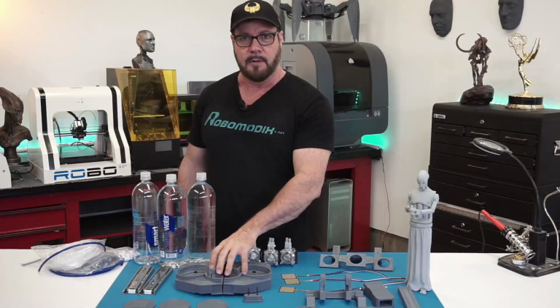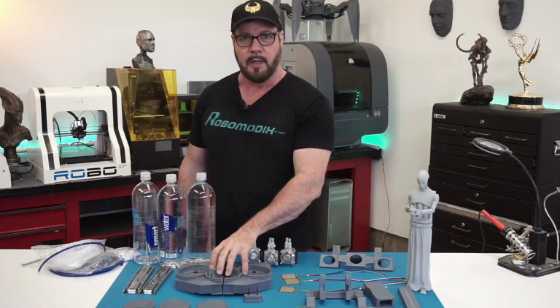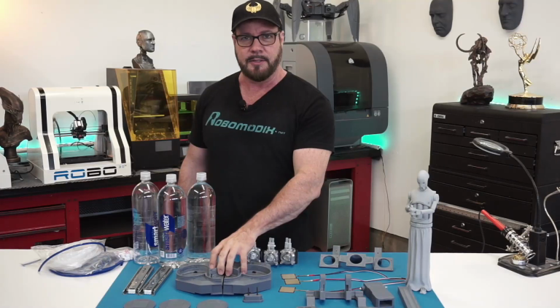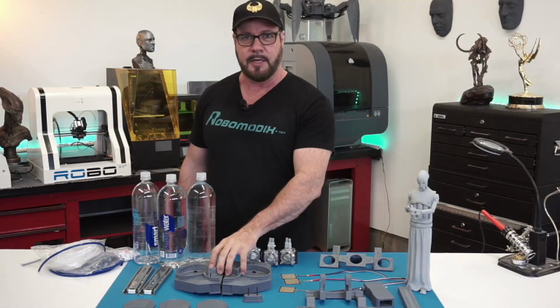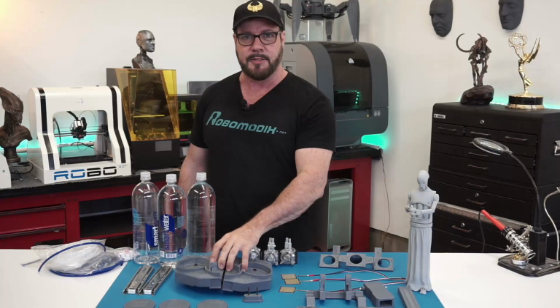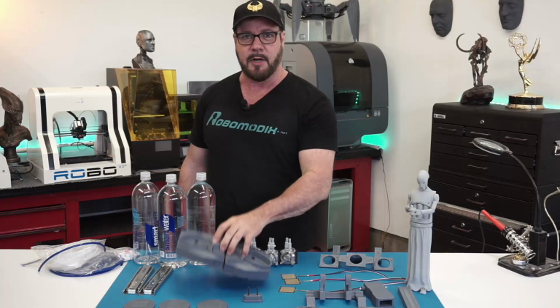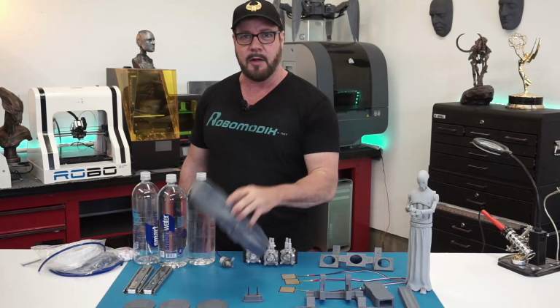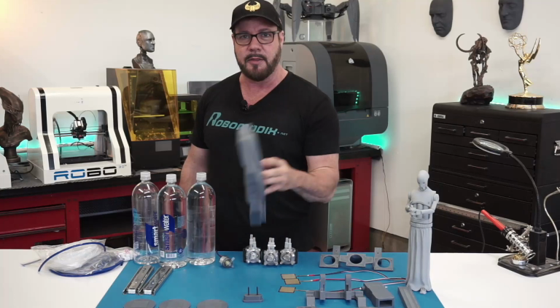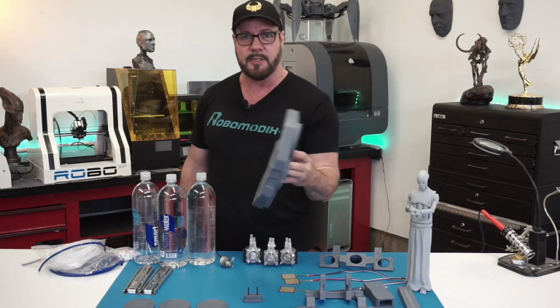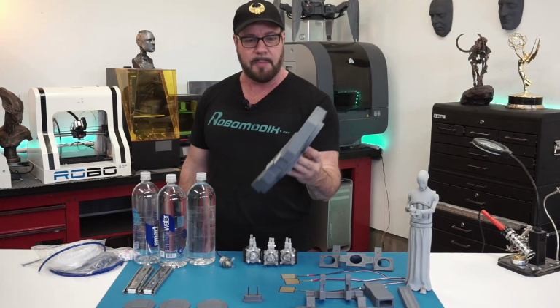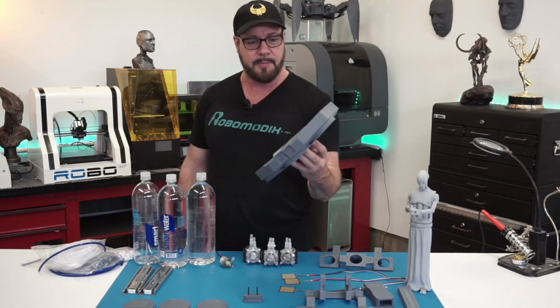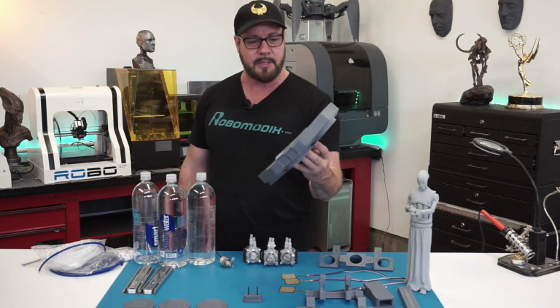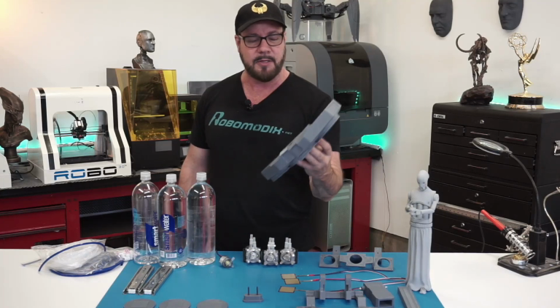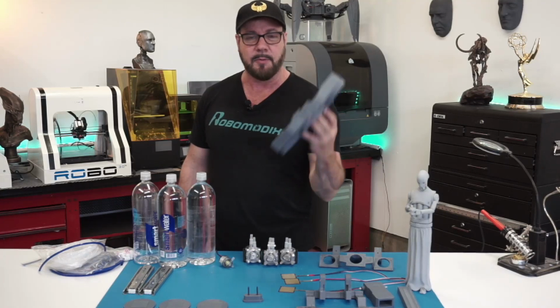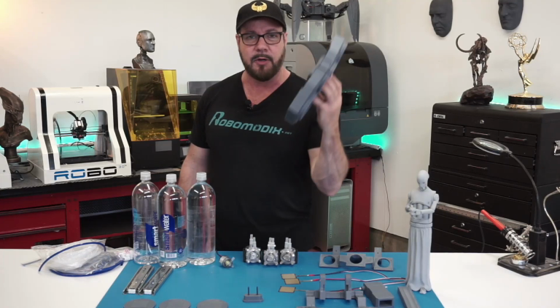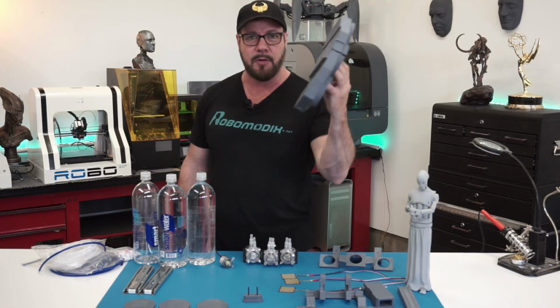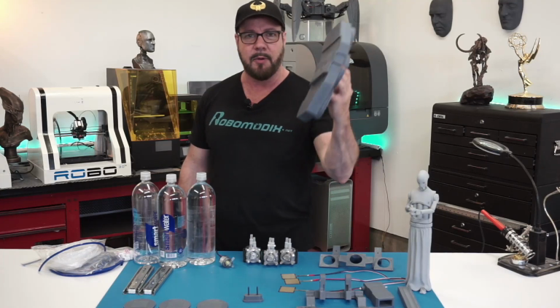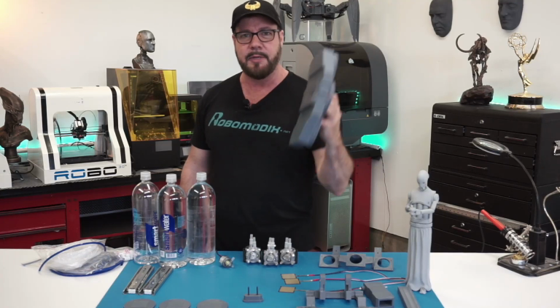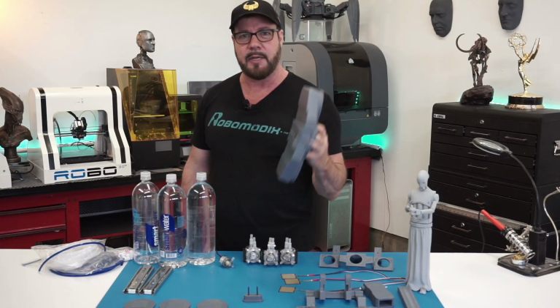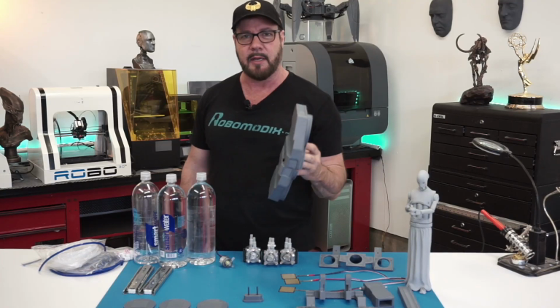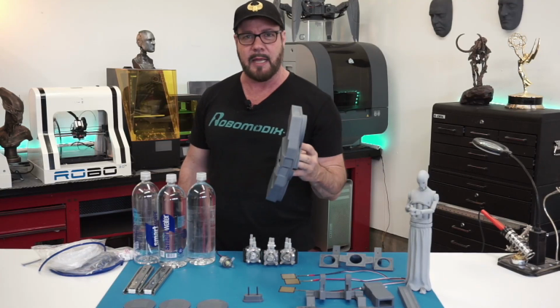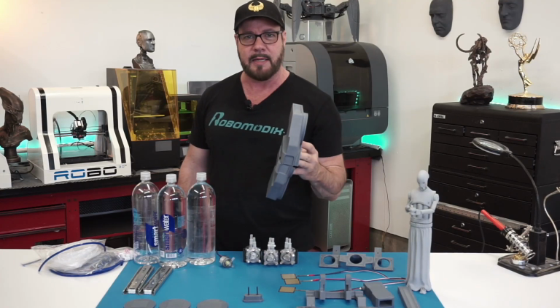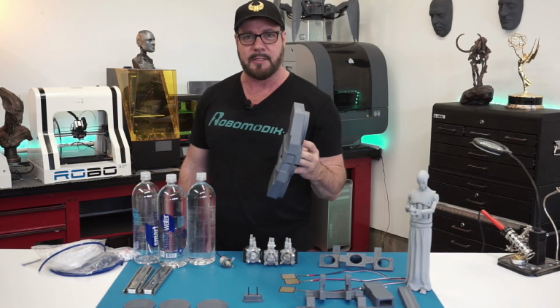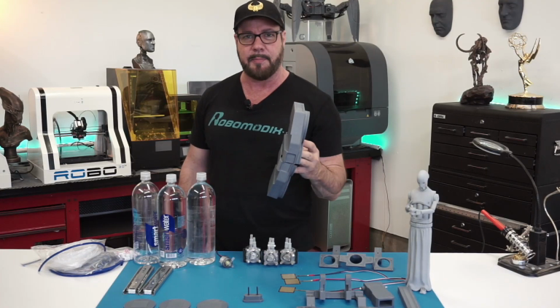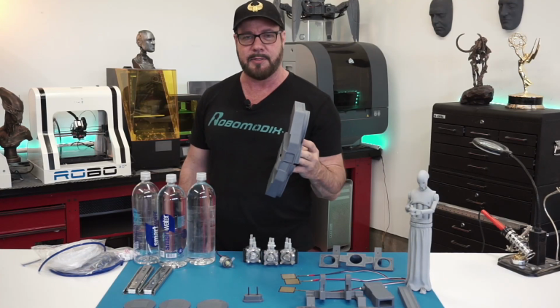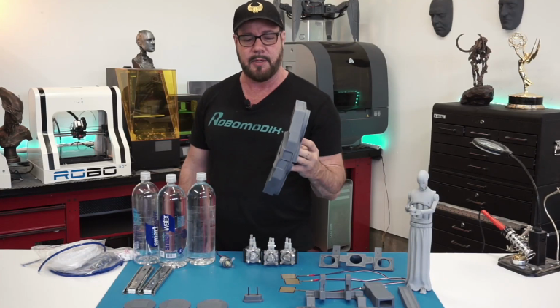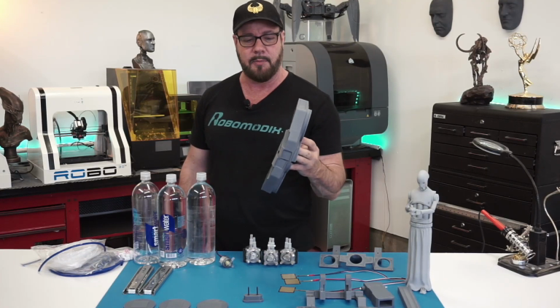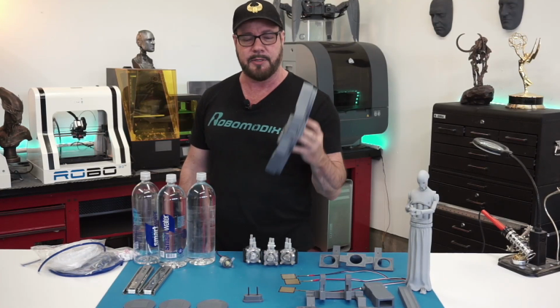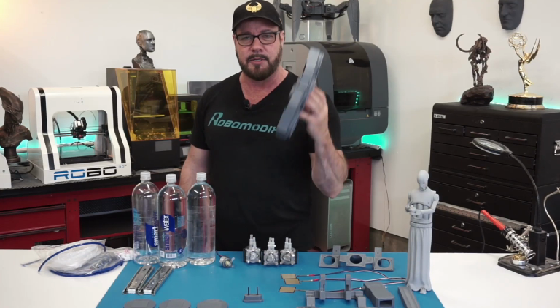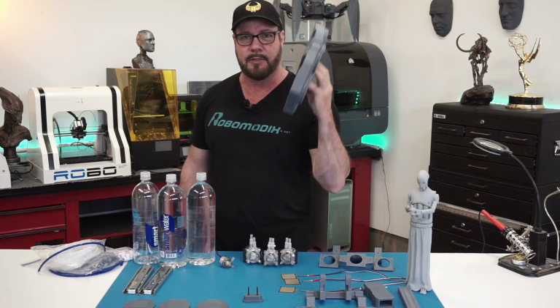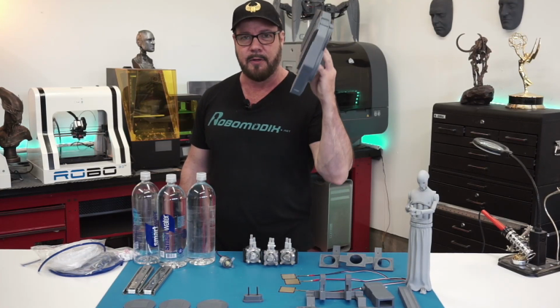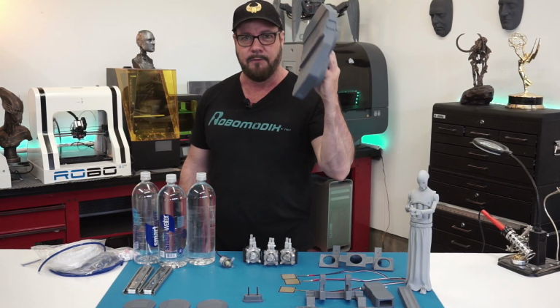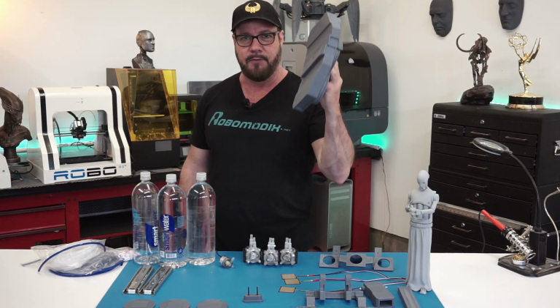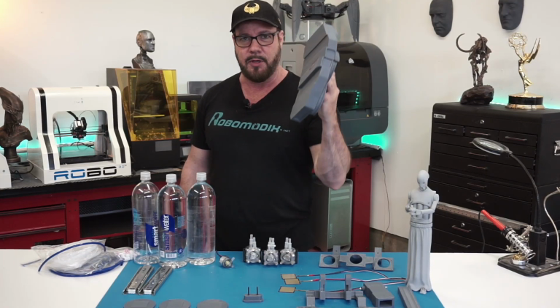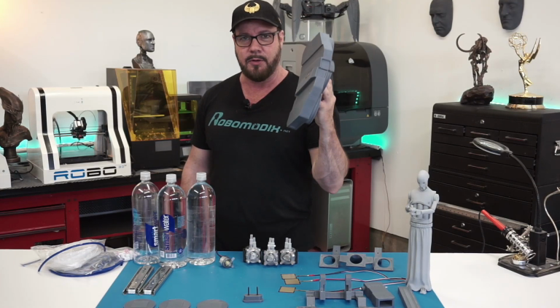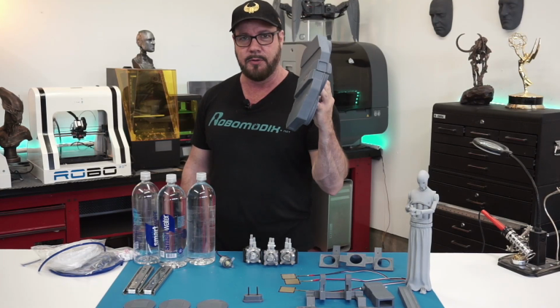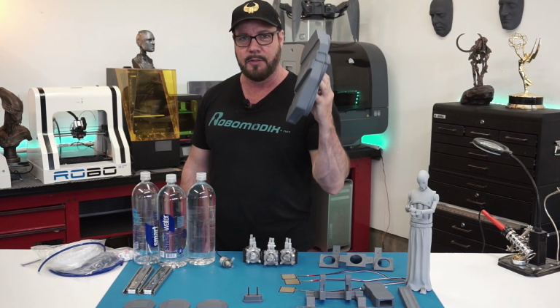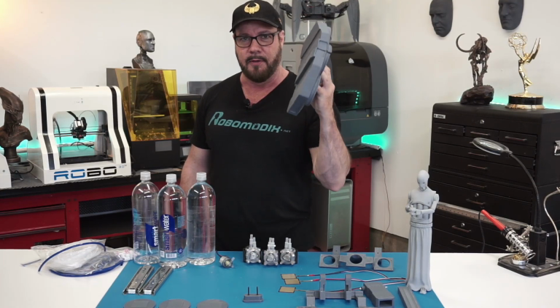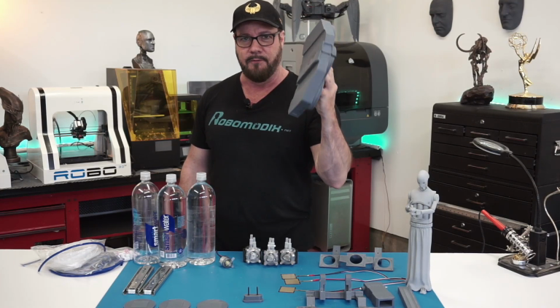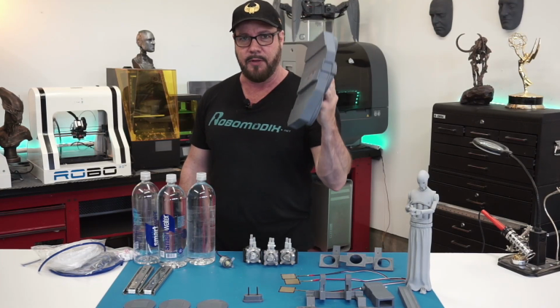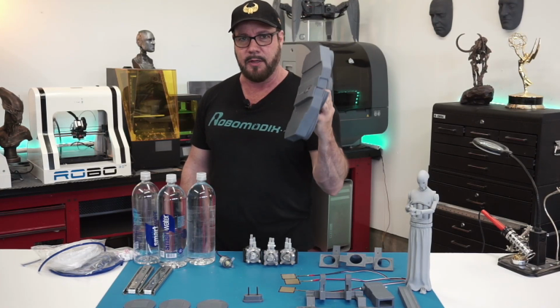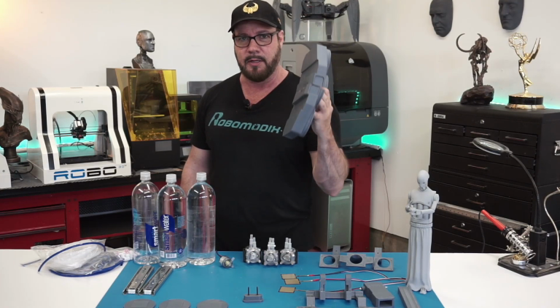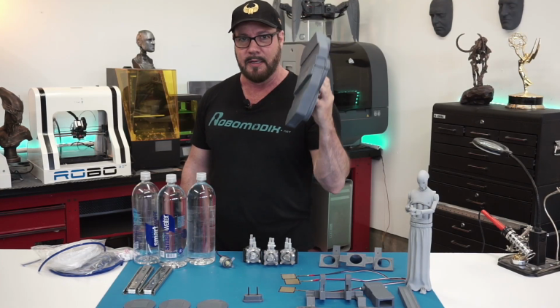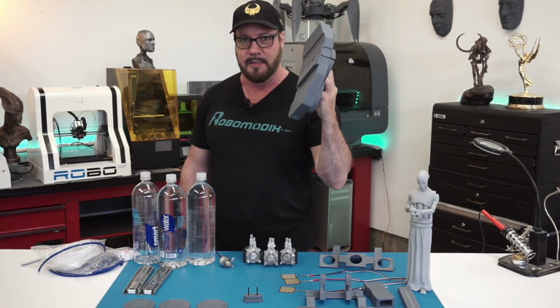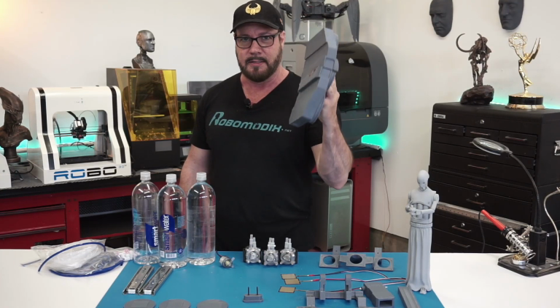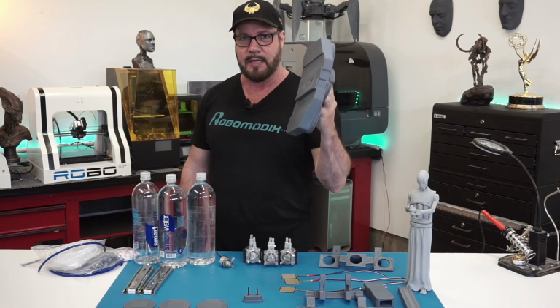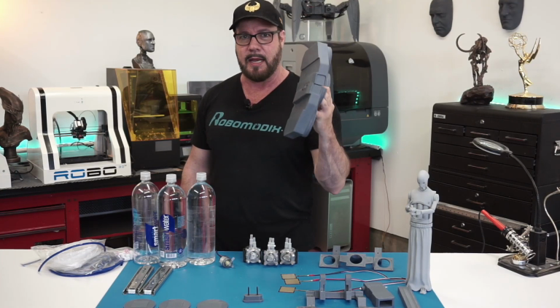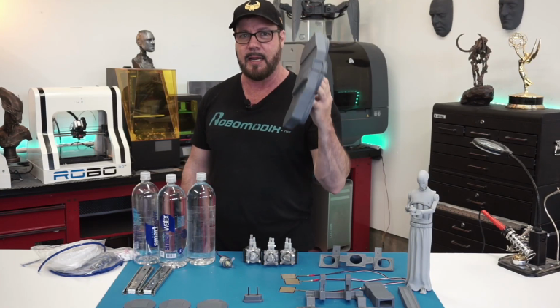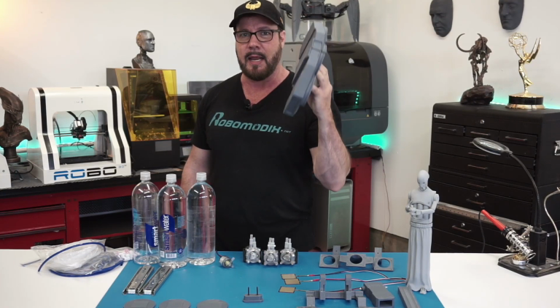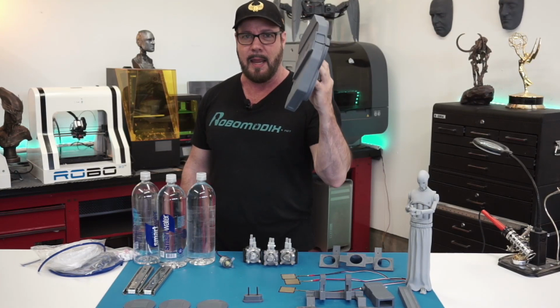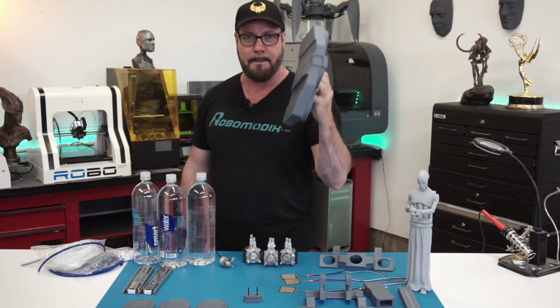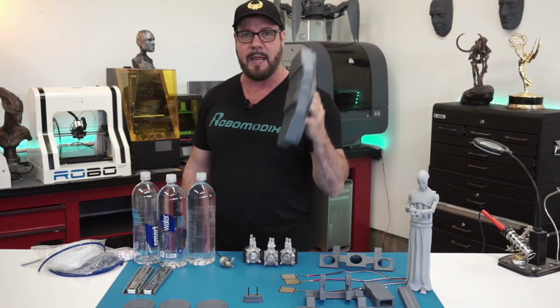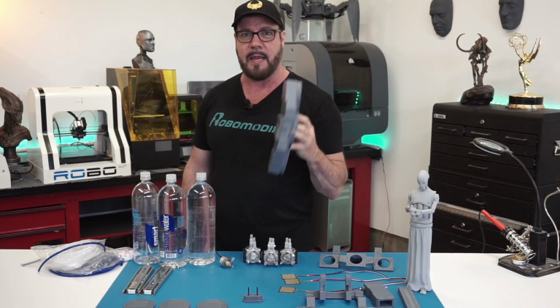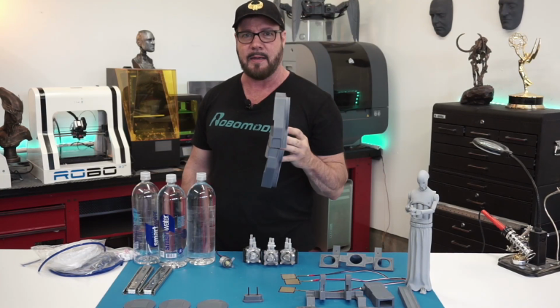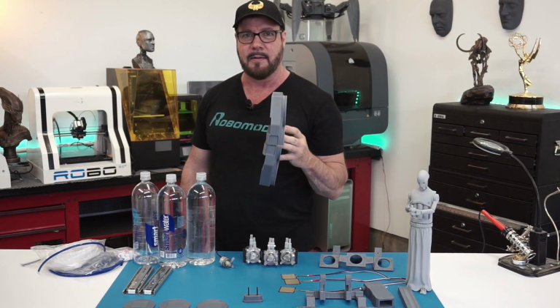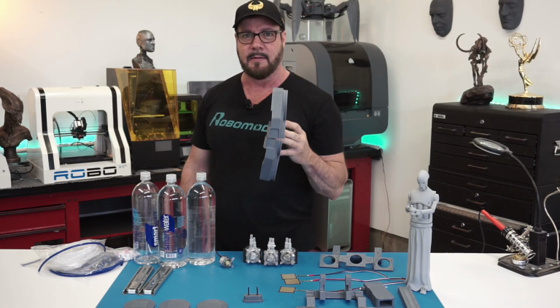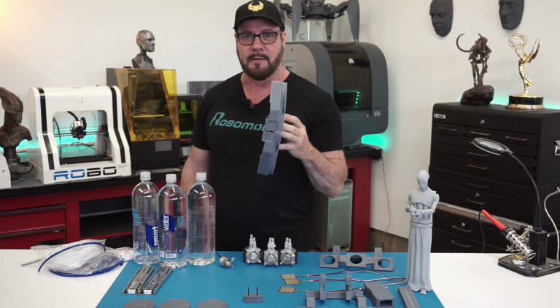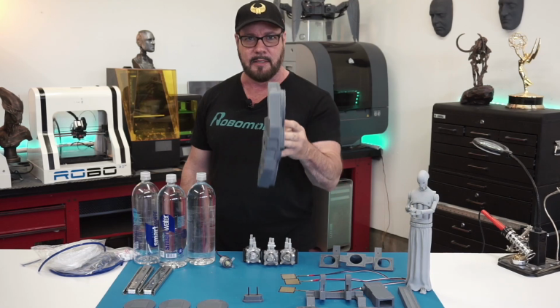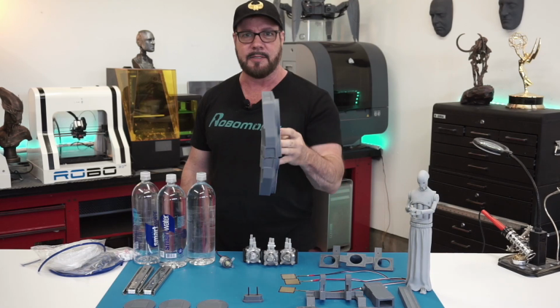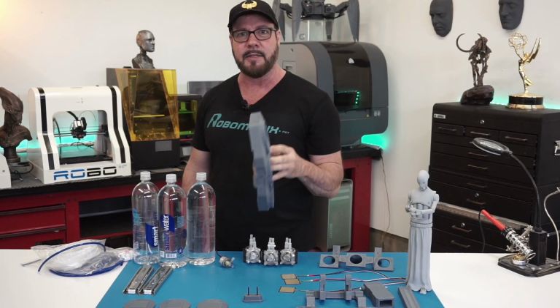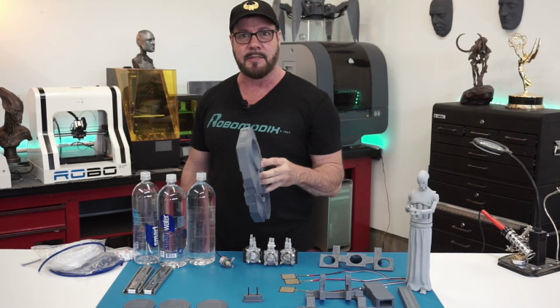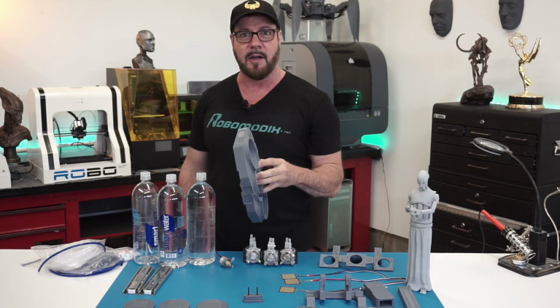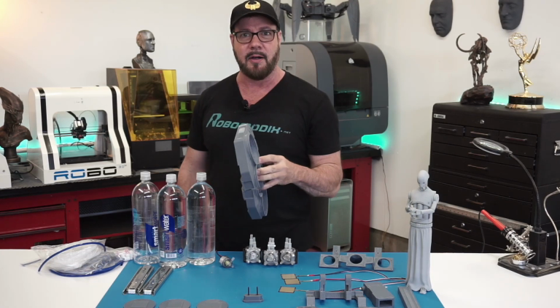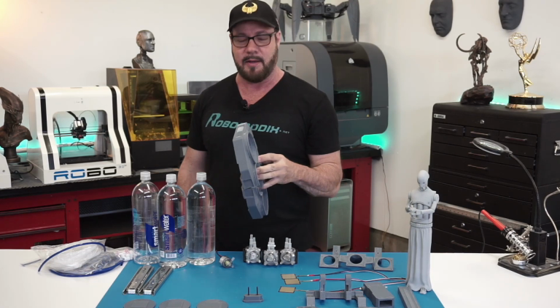Let's get started on this pump station. We'll do what we did on the last episode, which is fuse, fill, sand, and paint. Let's get started.